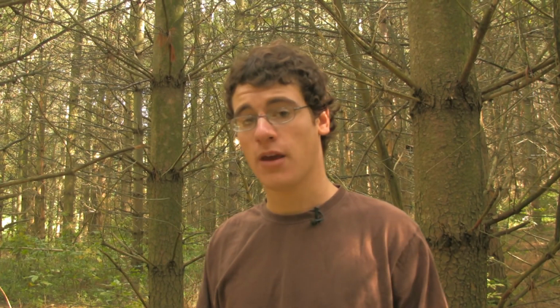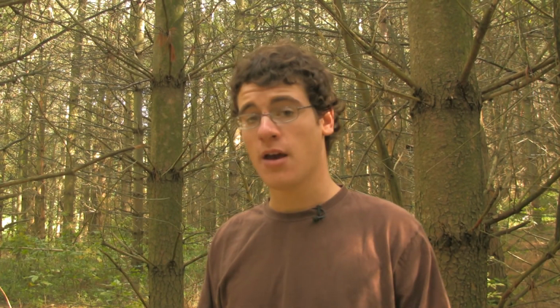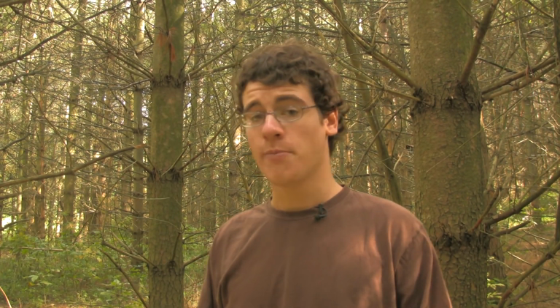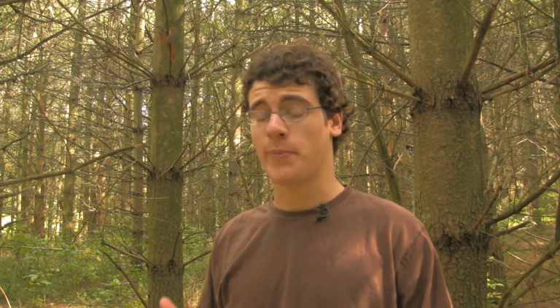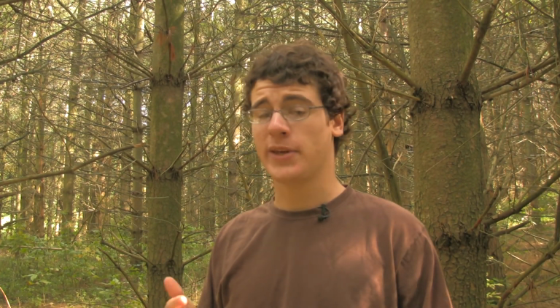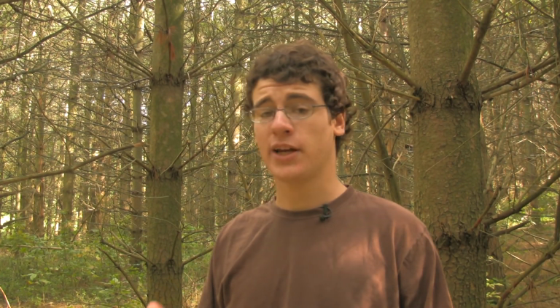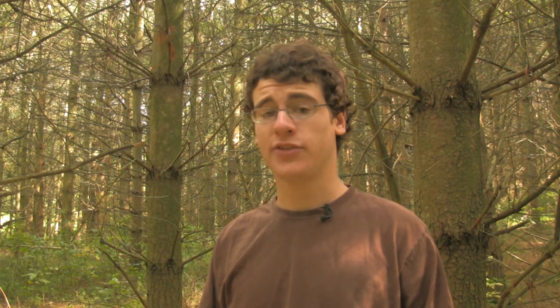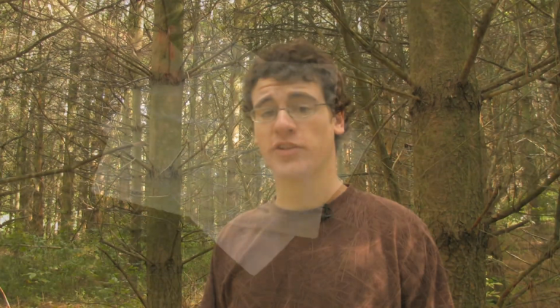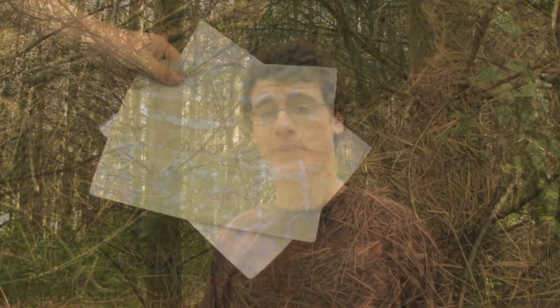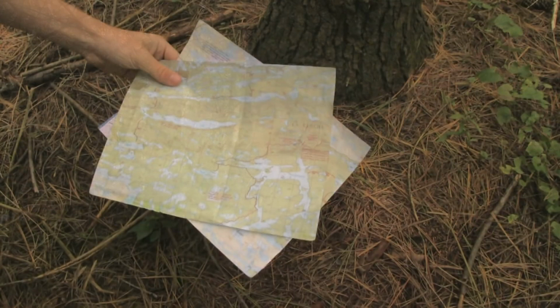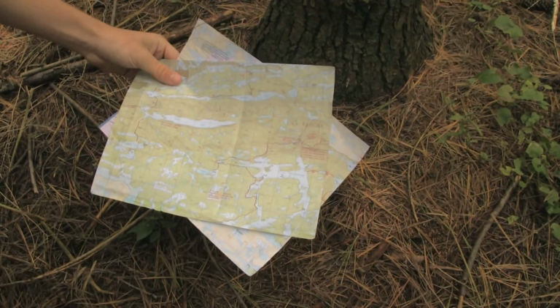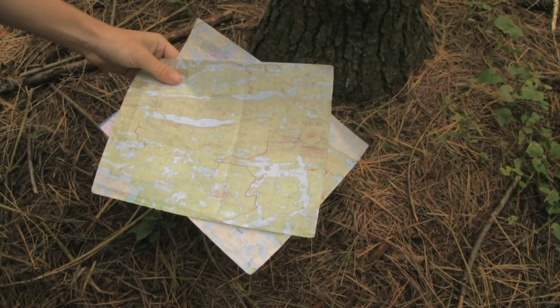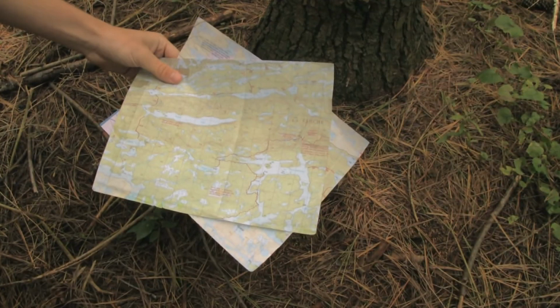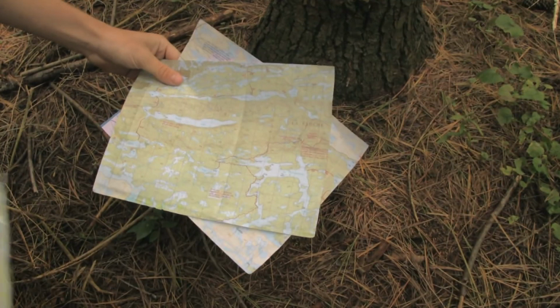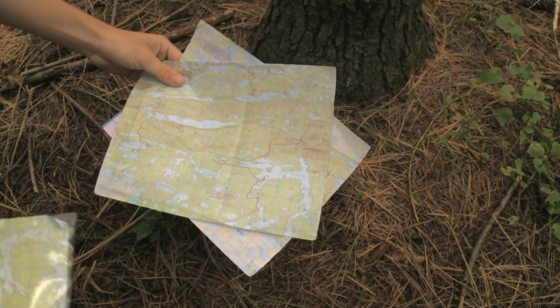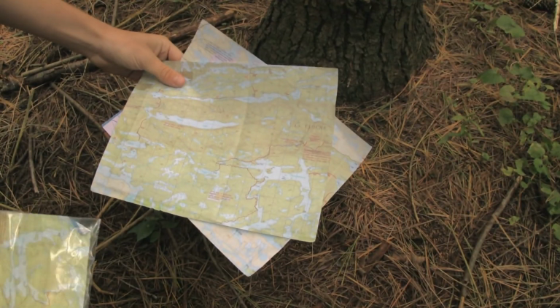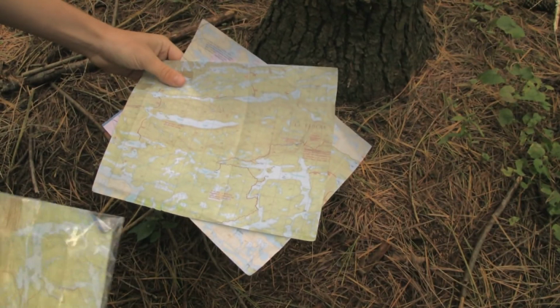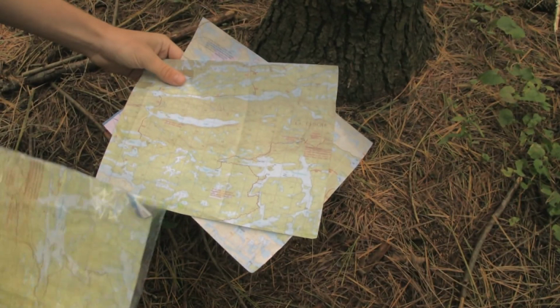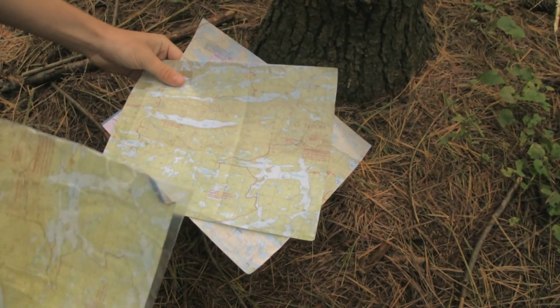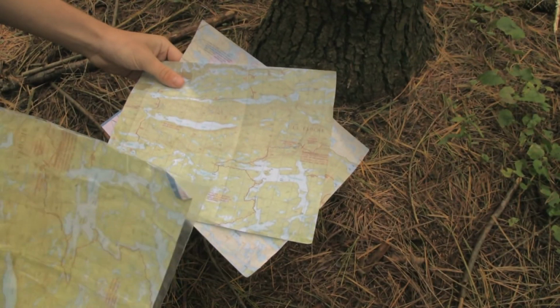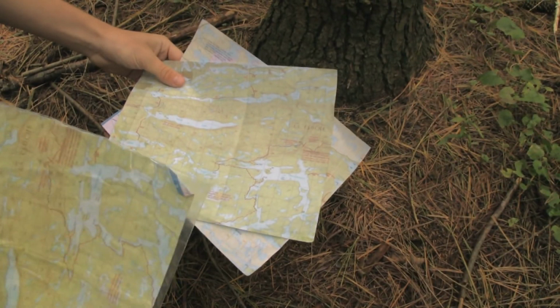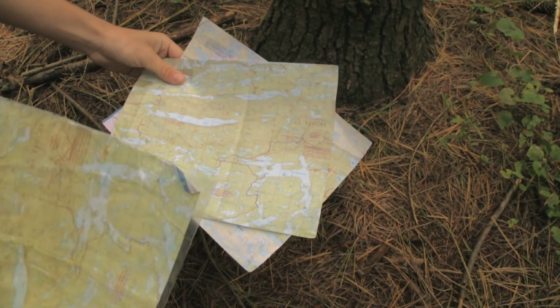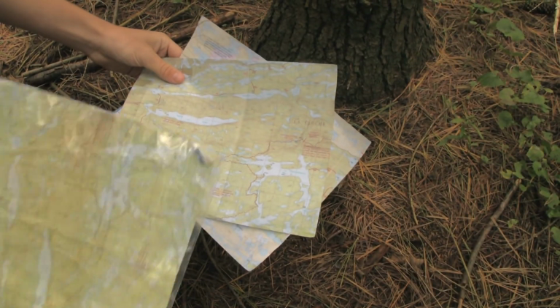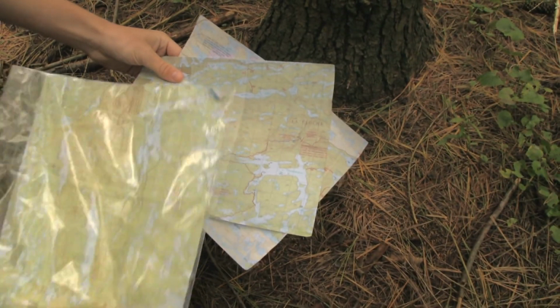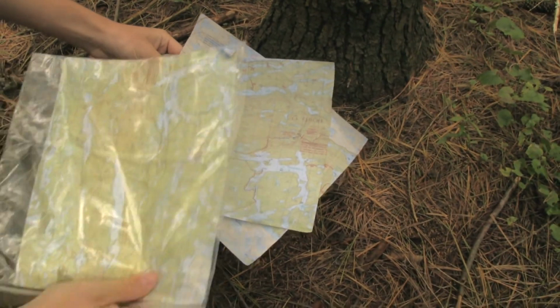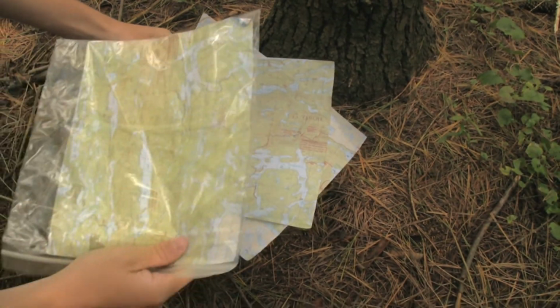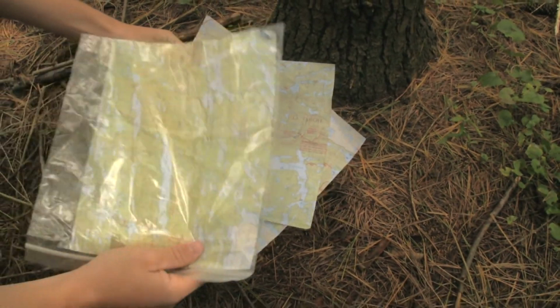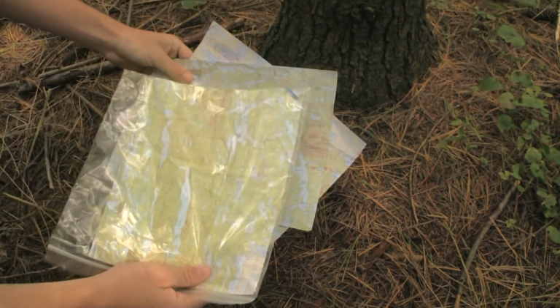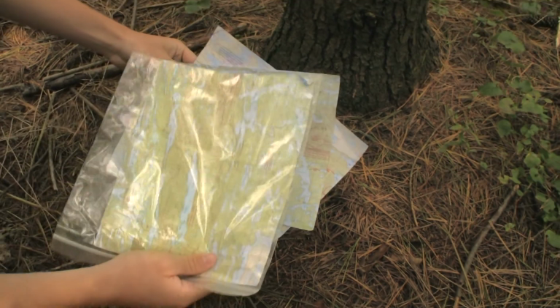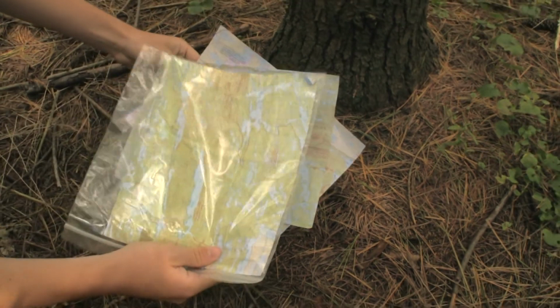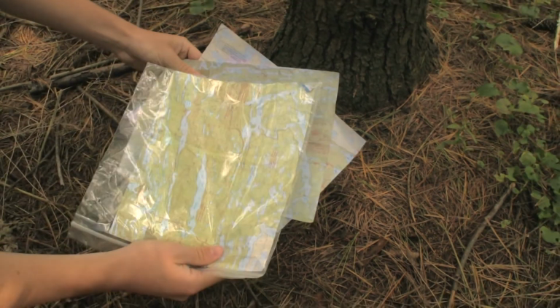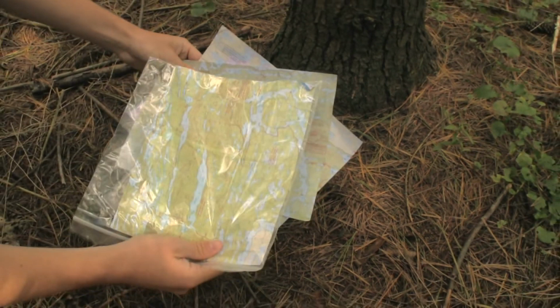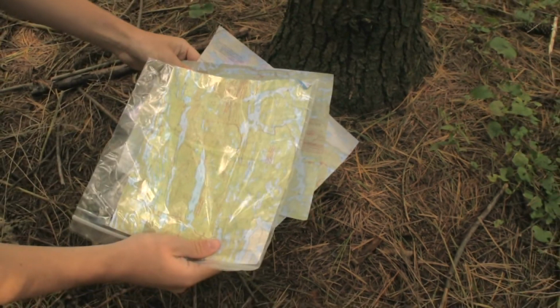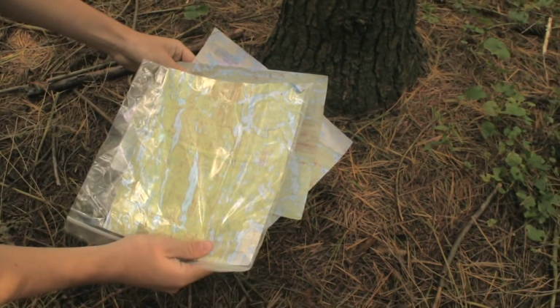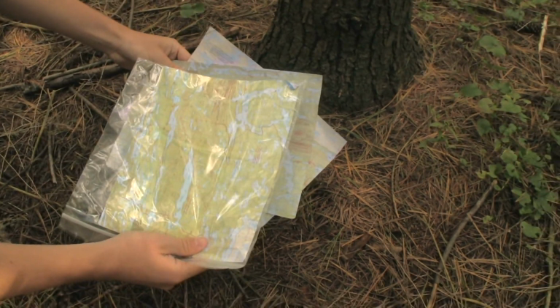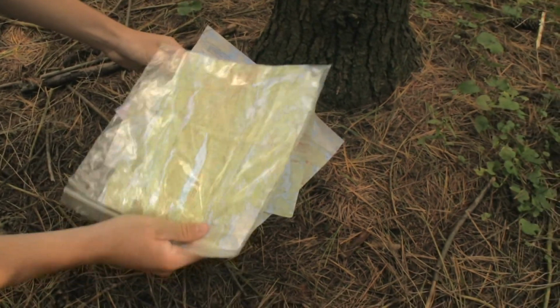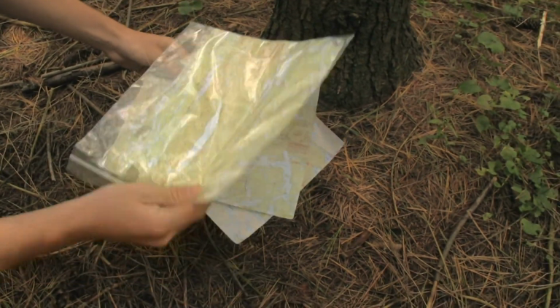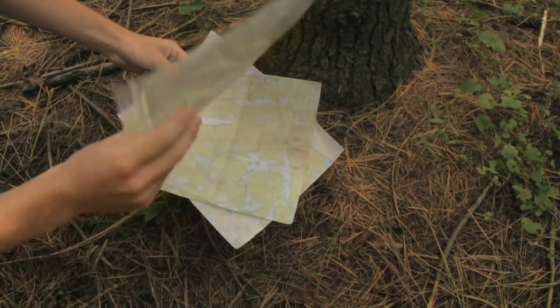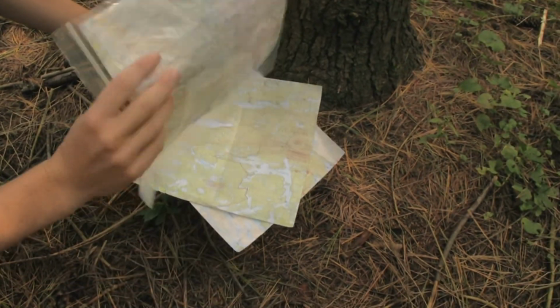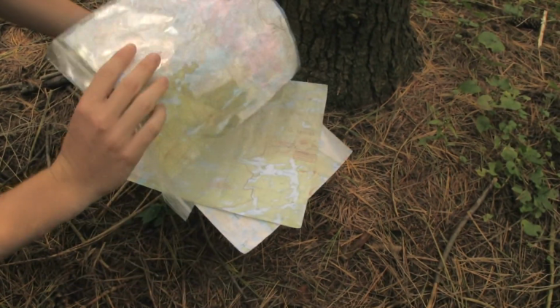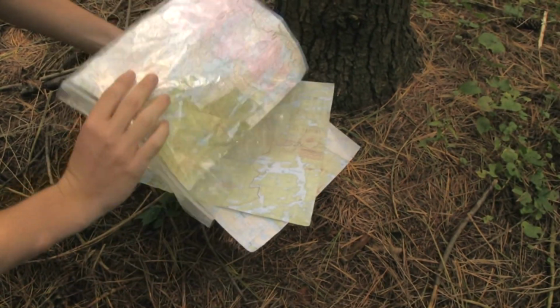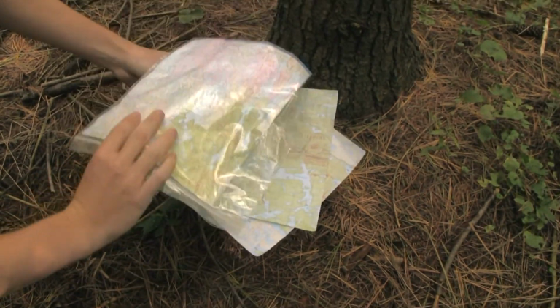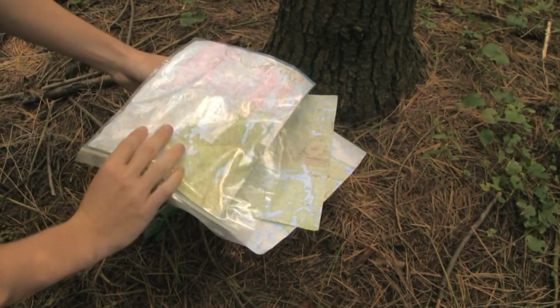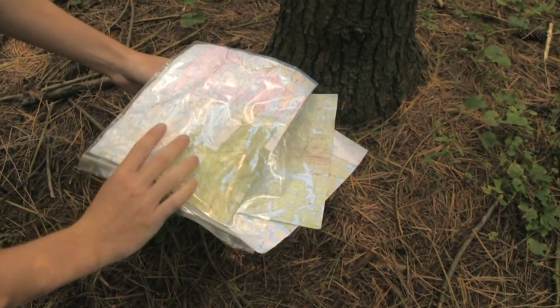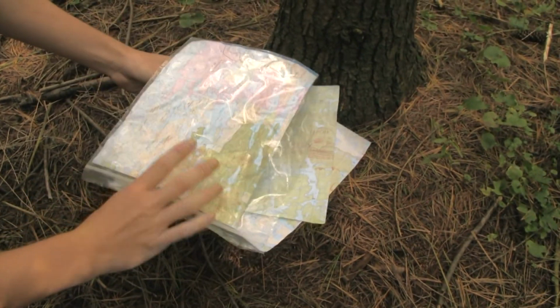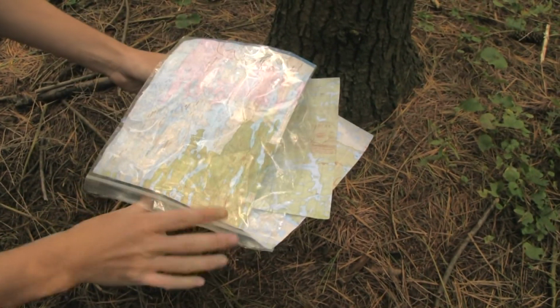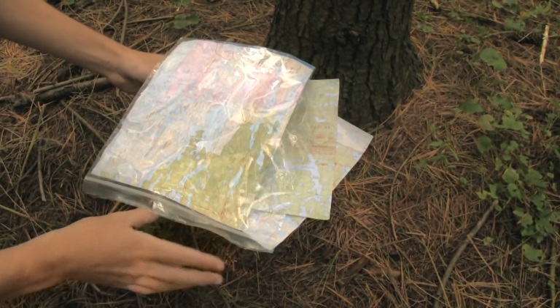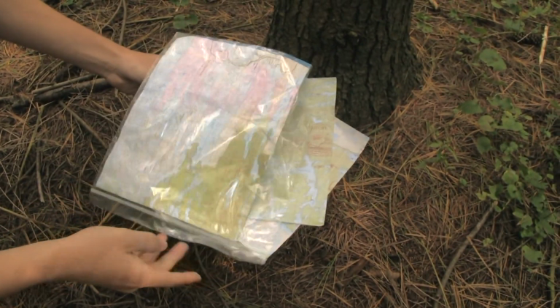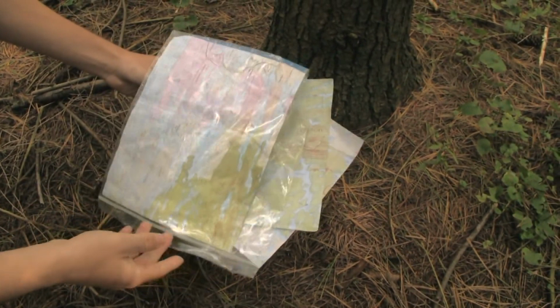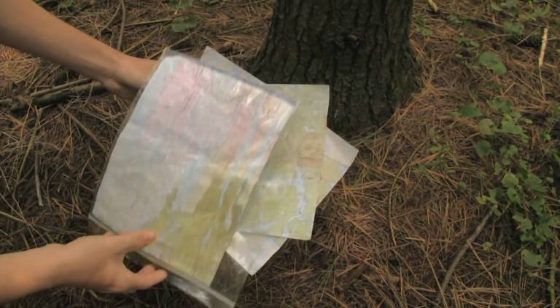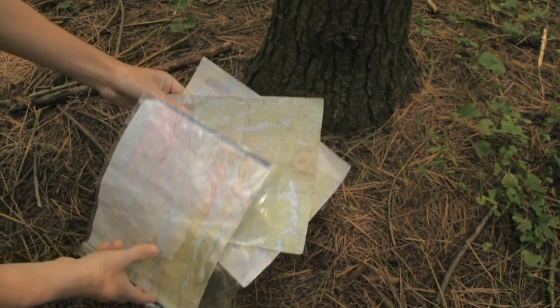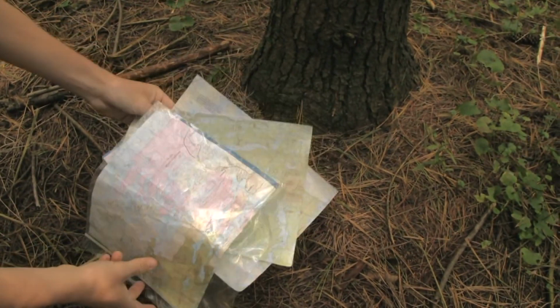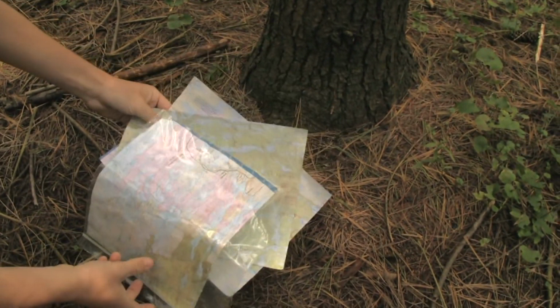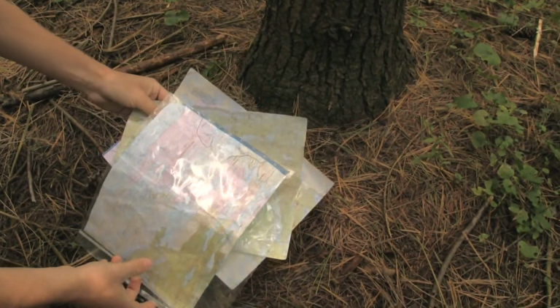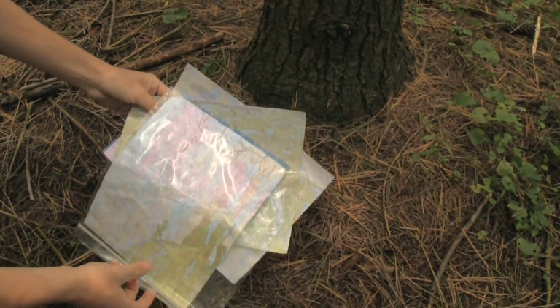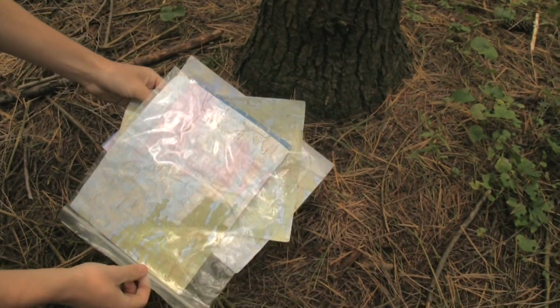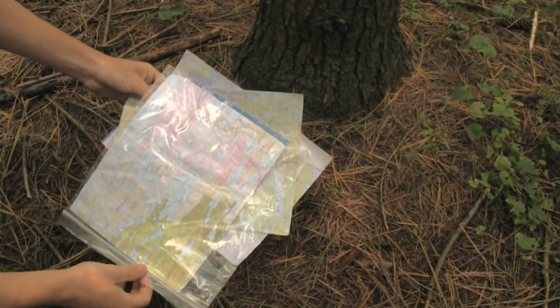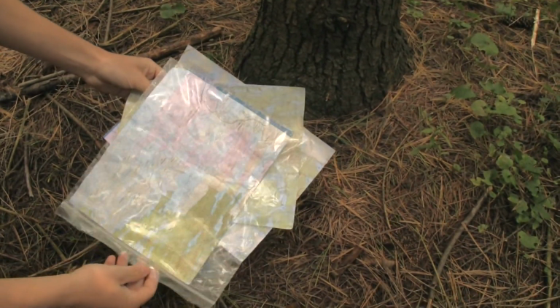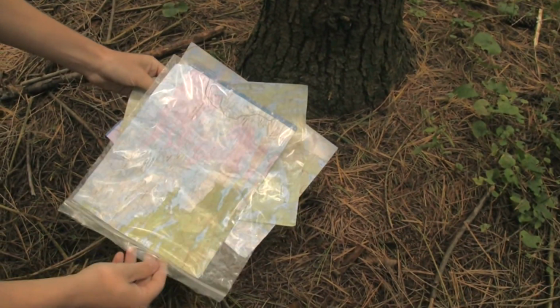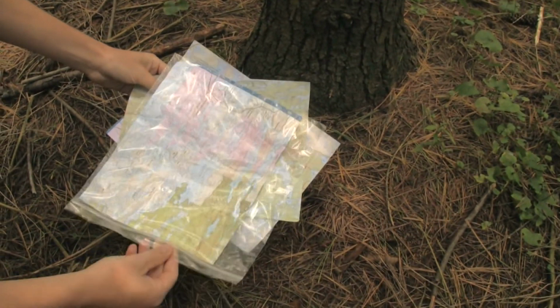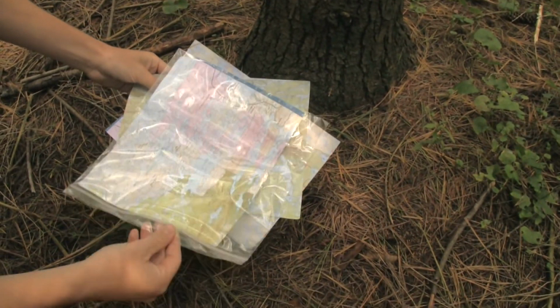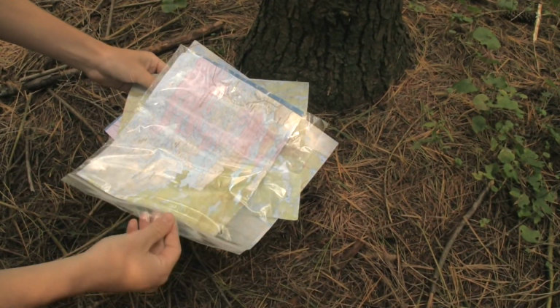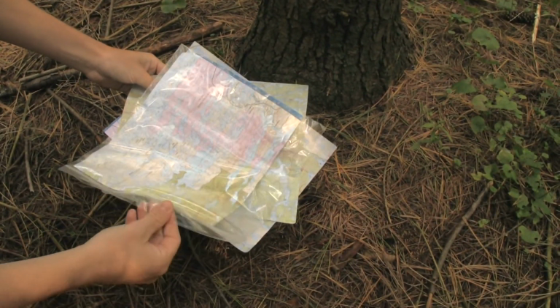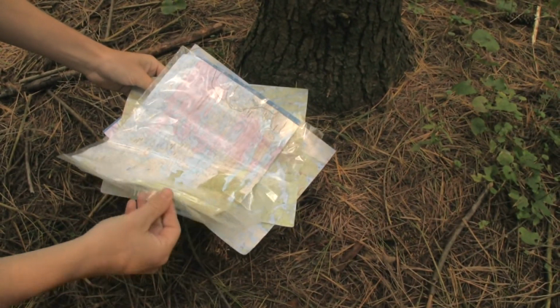But because these maps are printed off on paper, which is not waterproof, a good idea is to store them in clear plastic self-sealing bags.